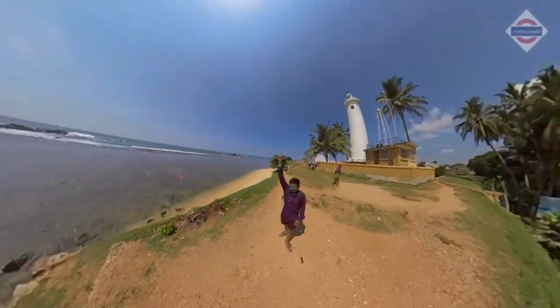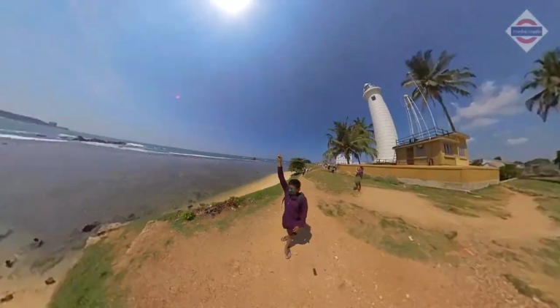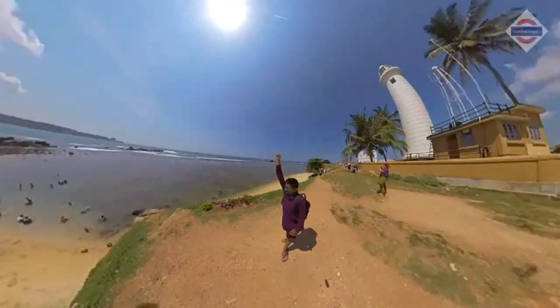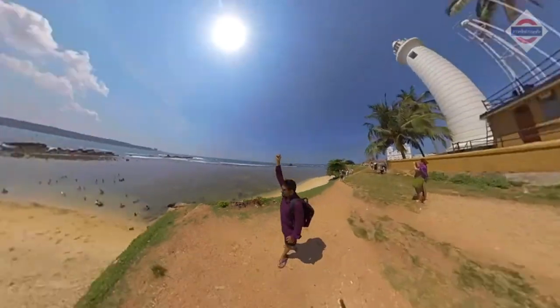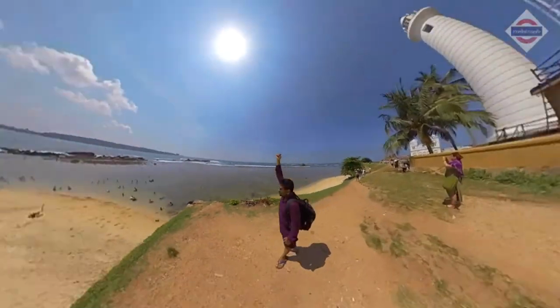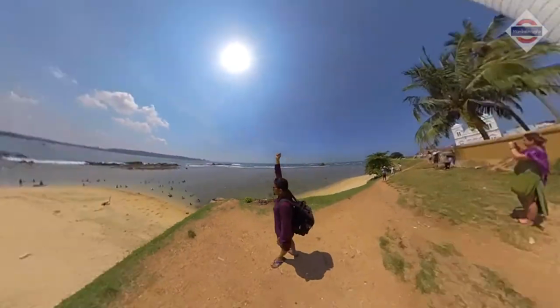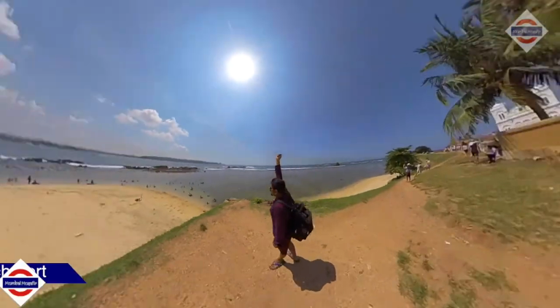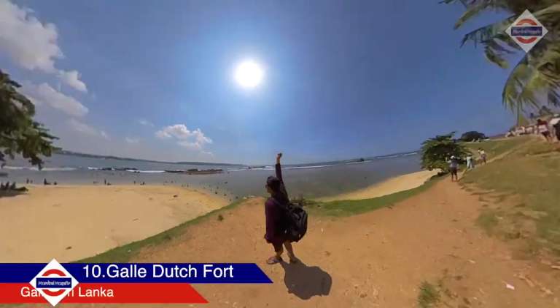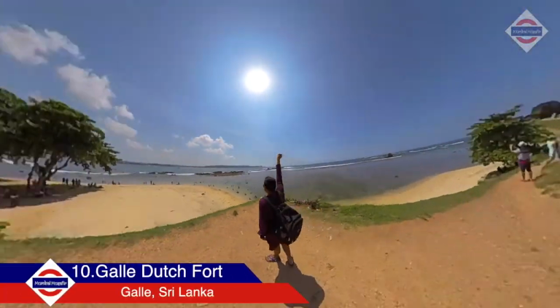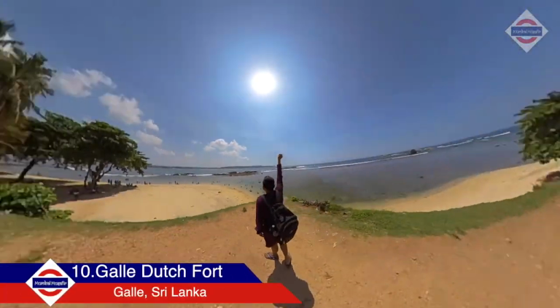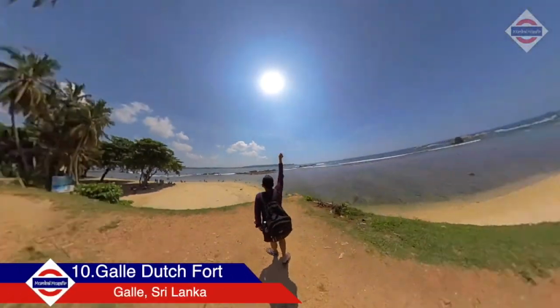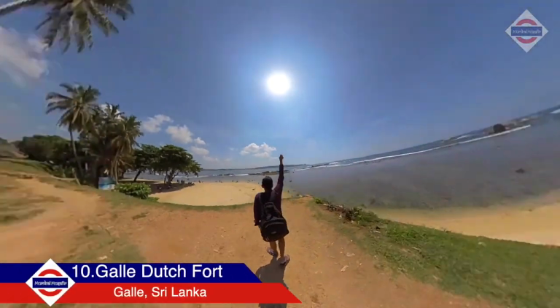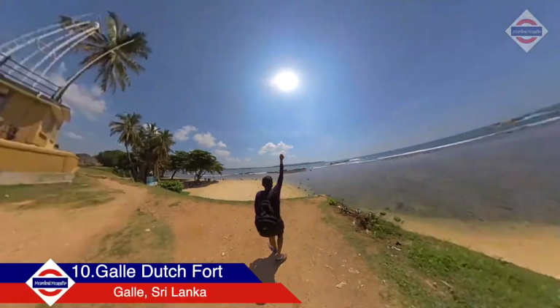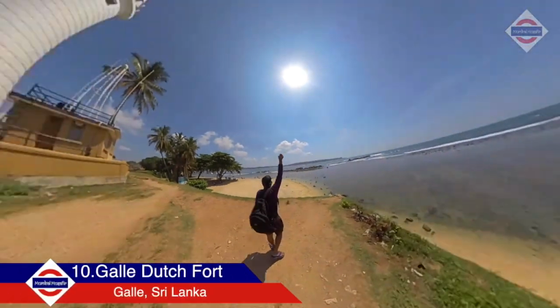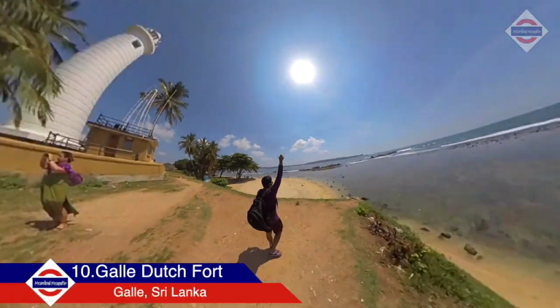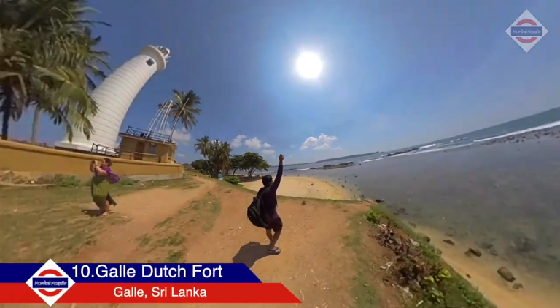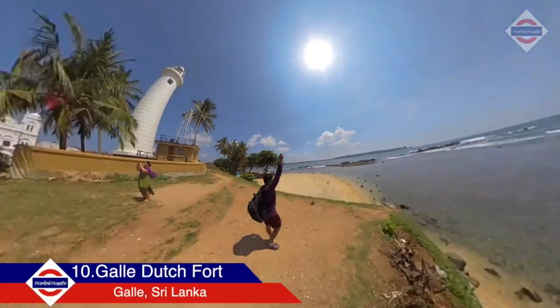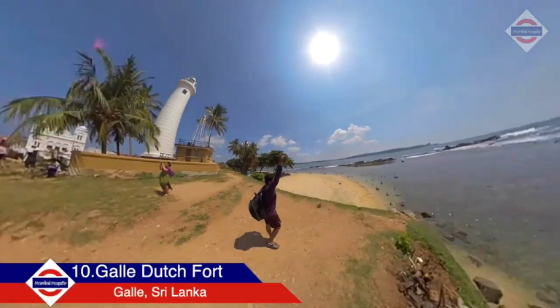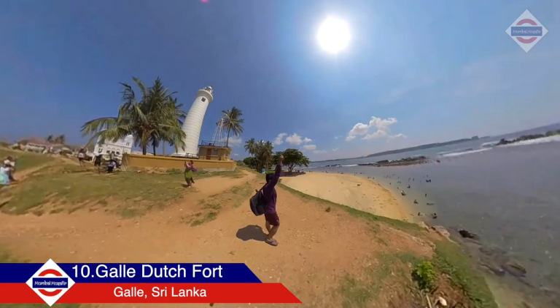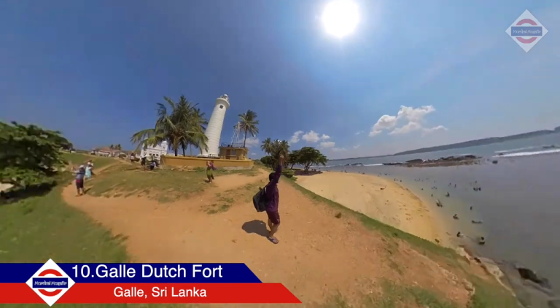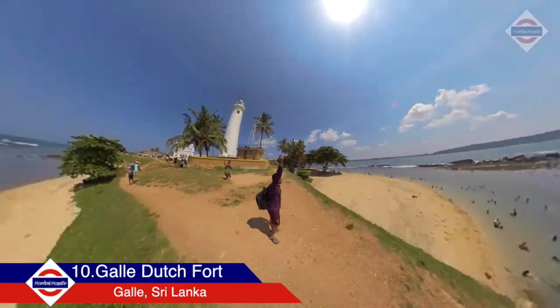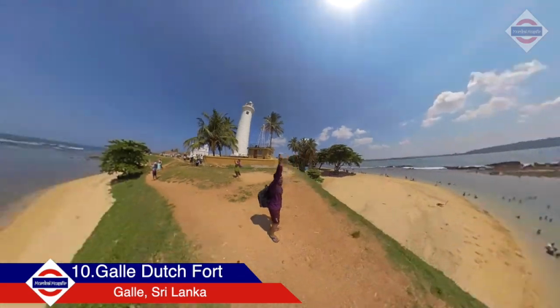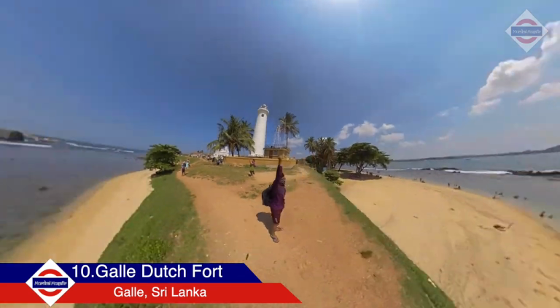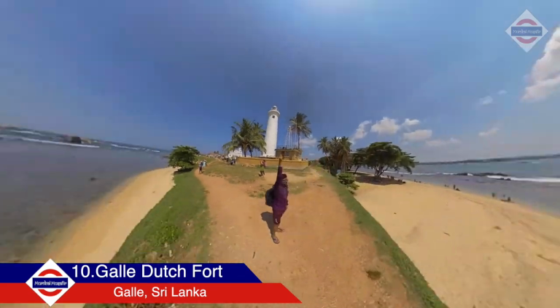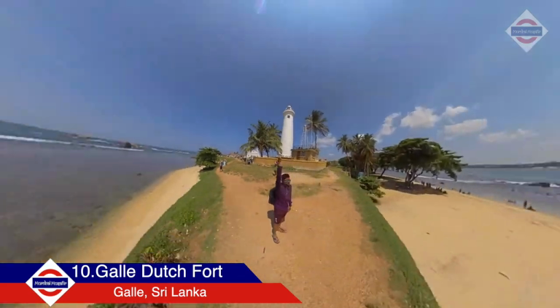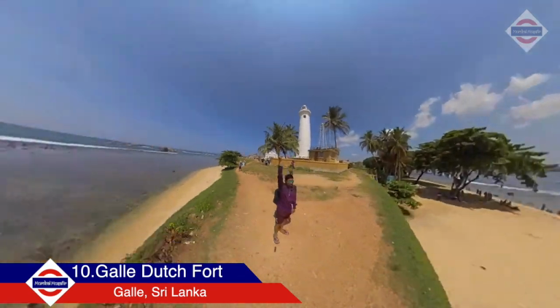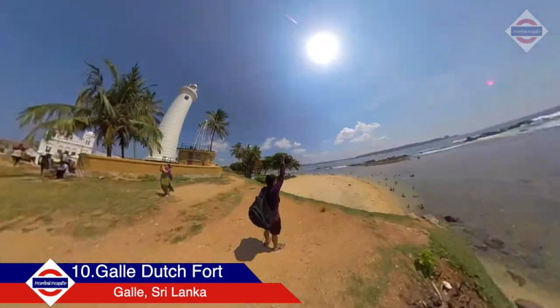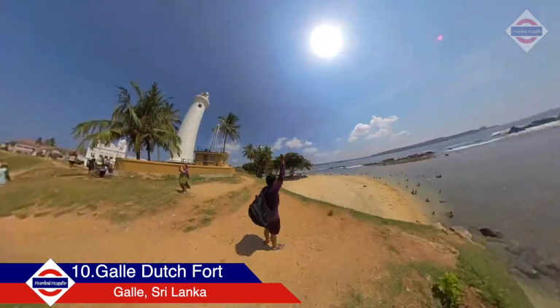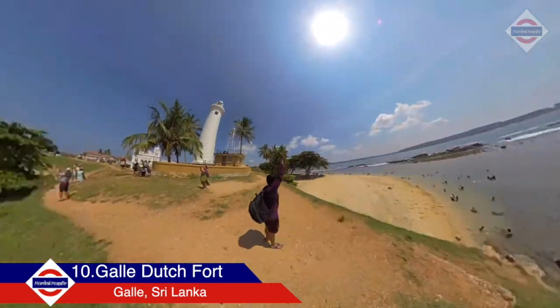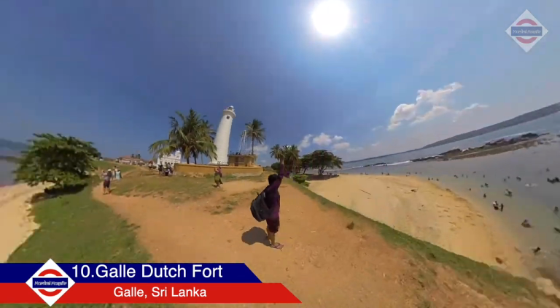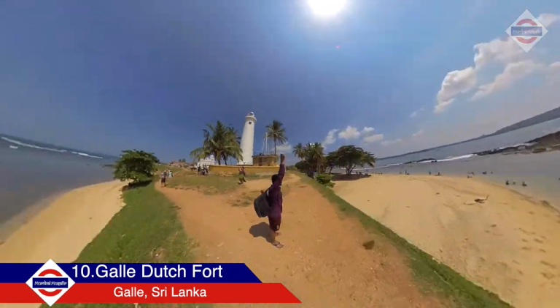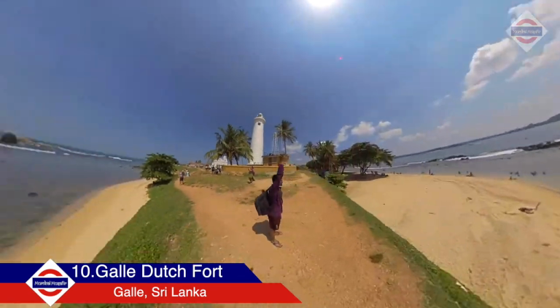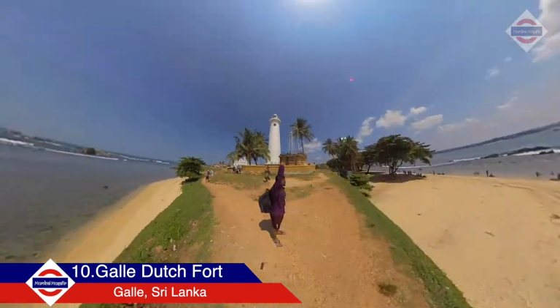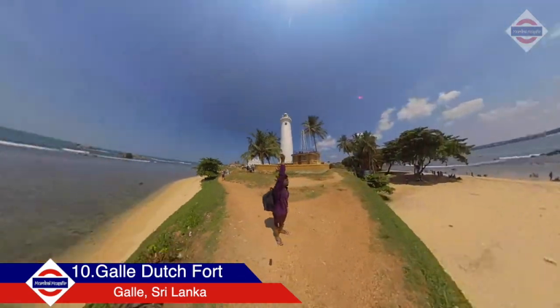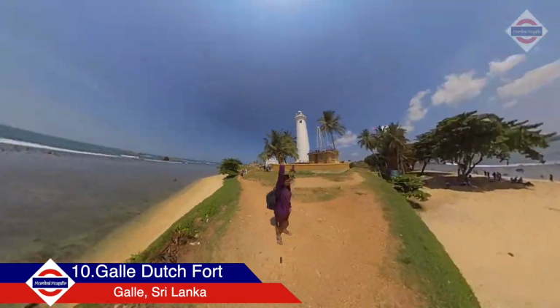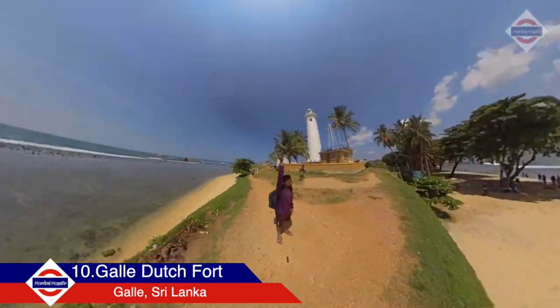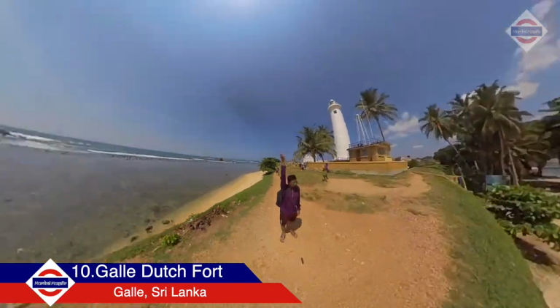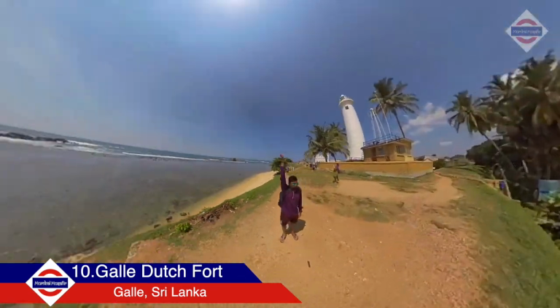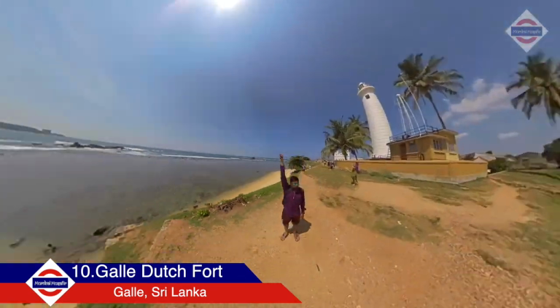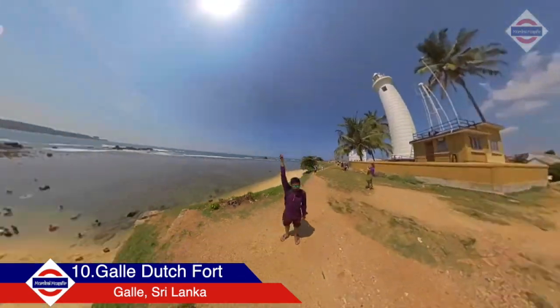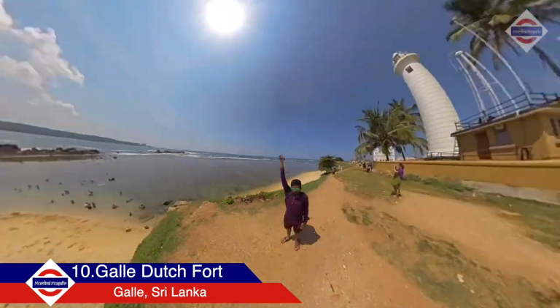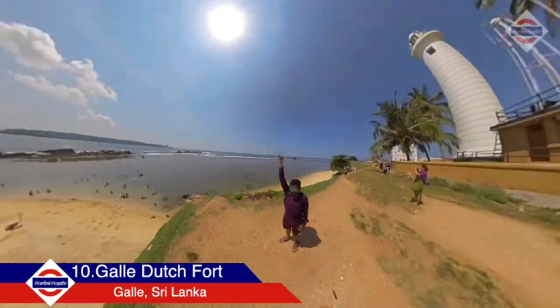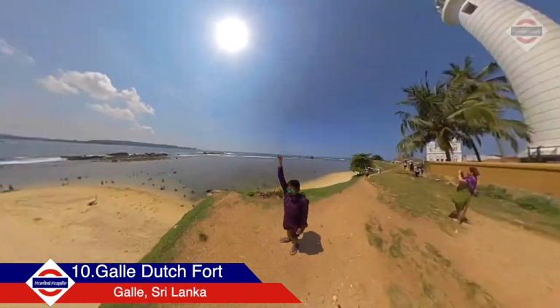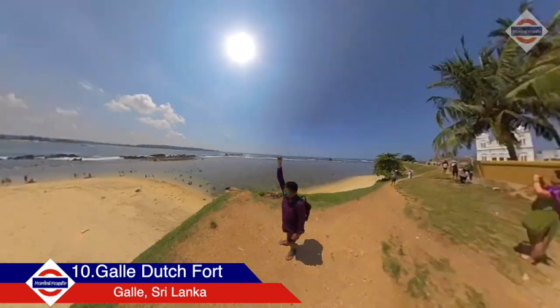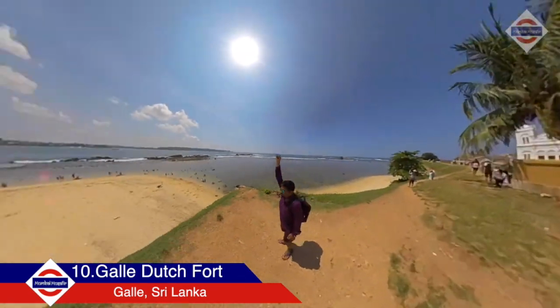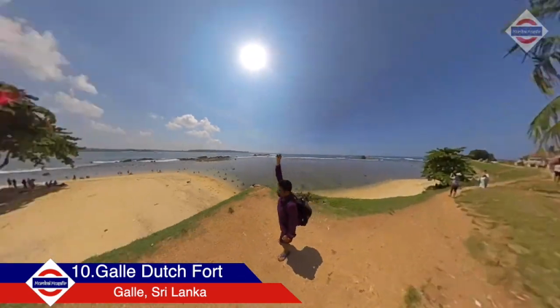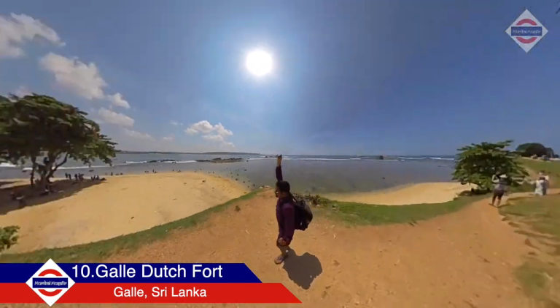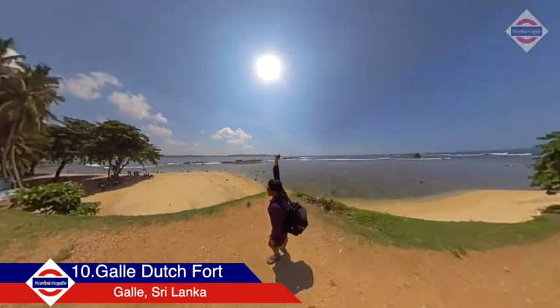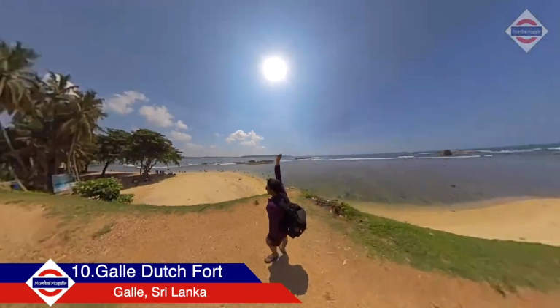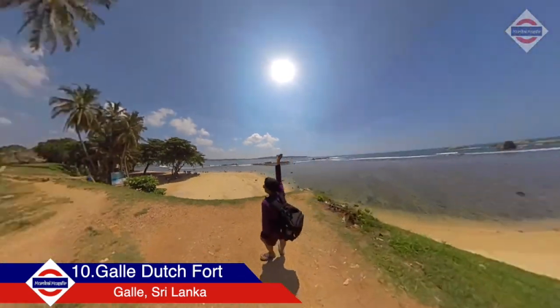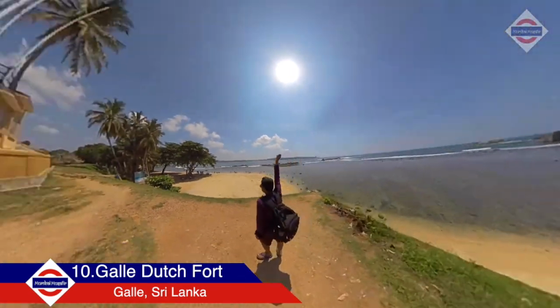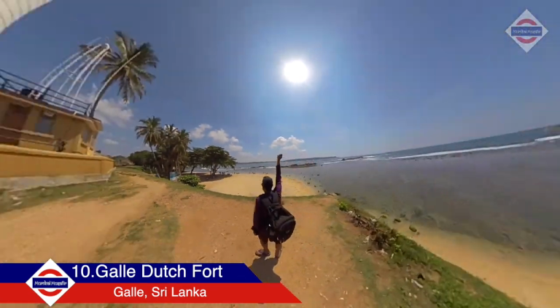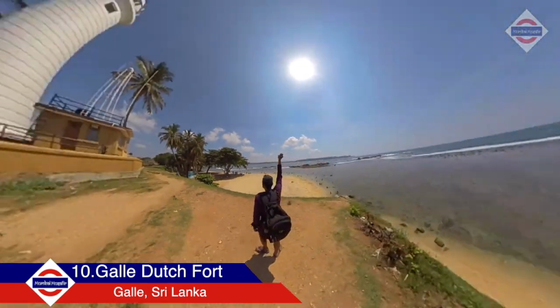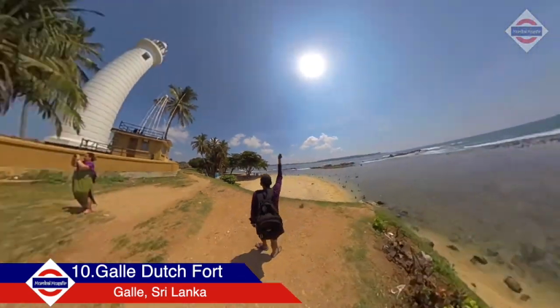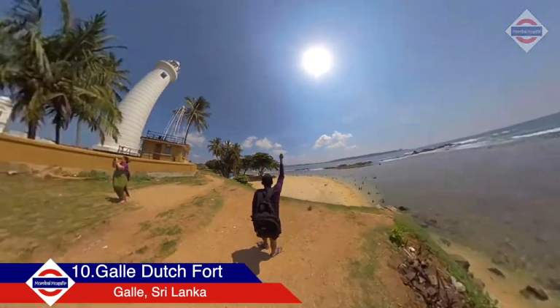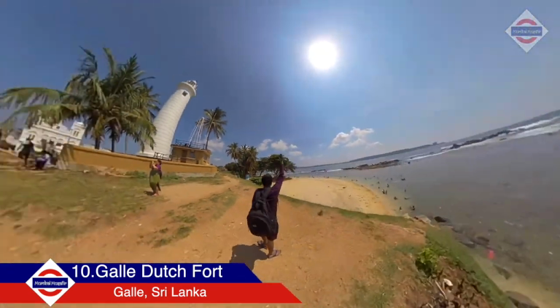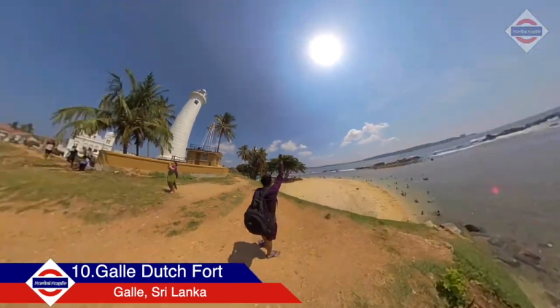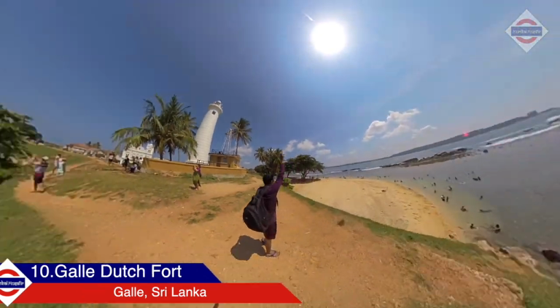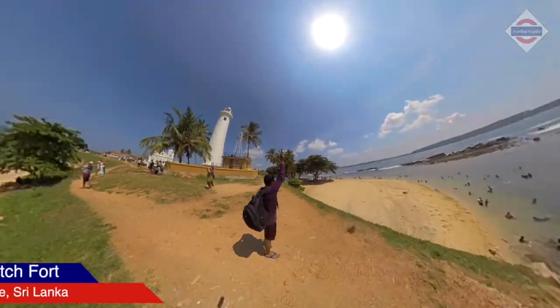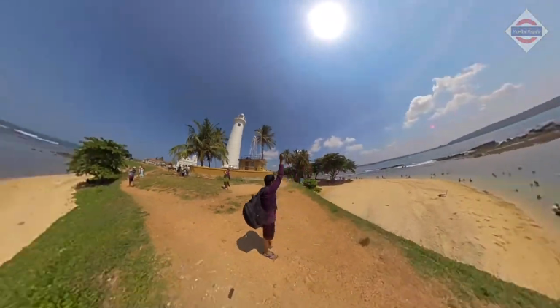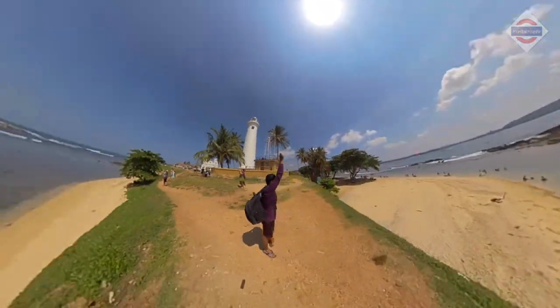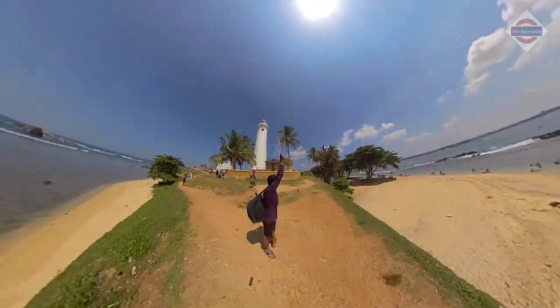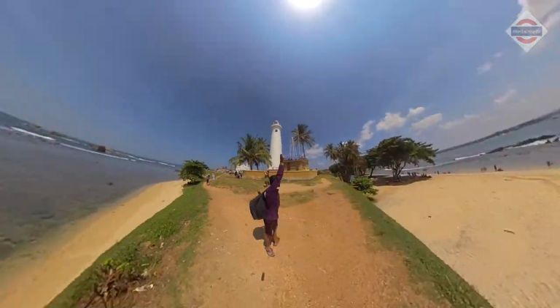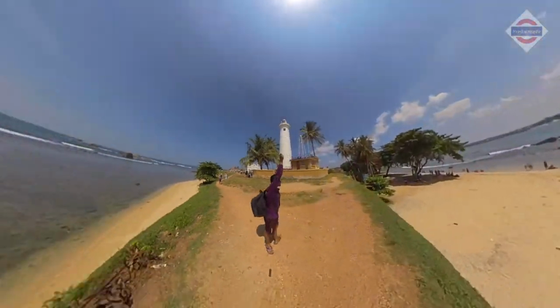Check out the Galle Dutch Fort on the southwestern coast of Sri Lanka. This fort was first built in 1588.